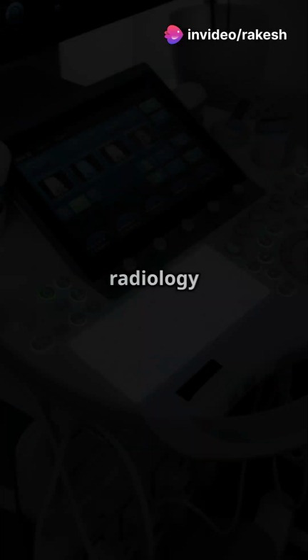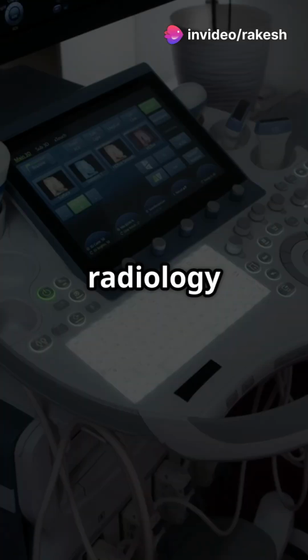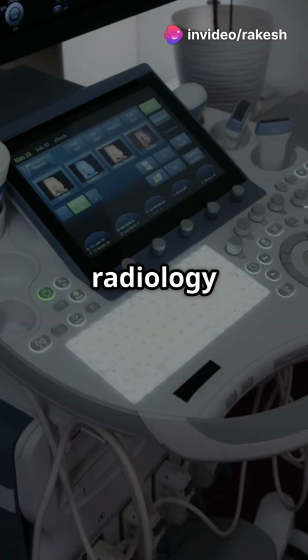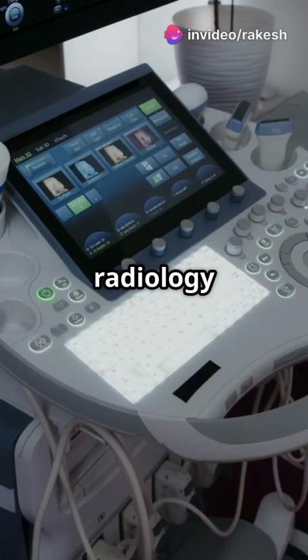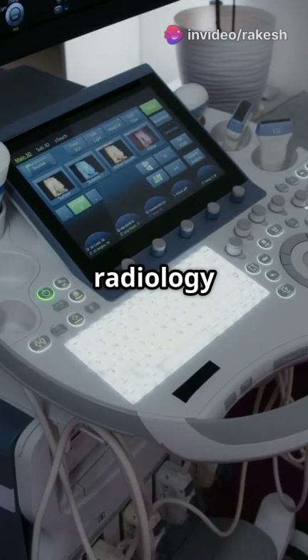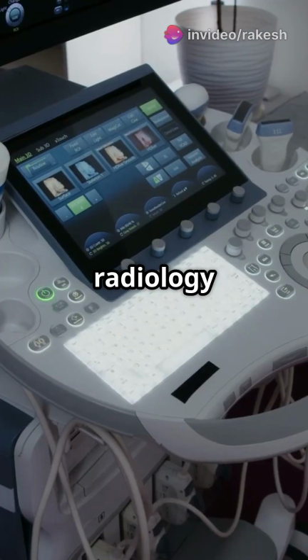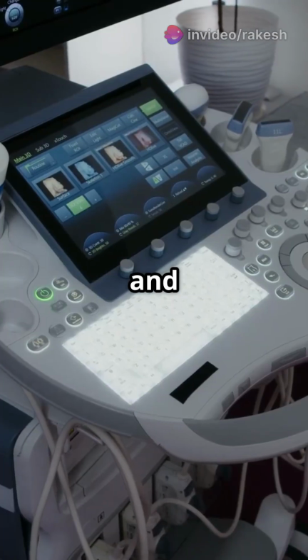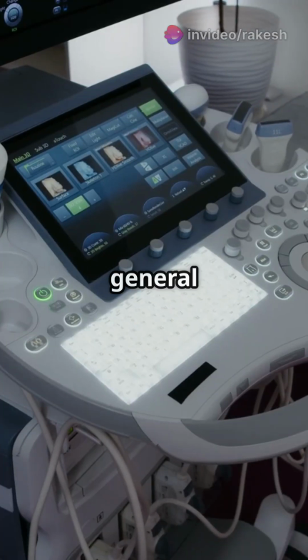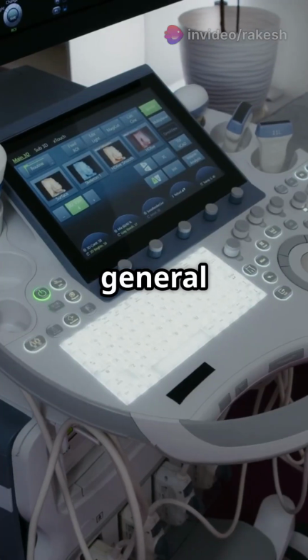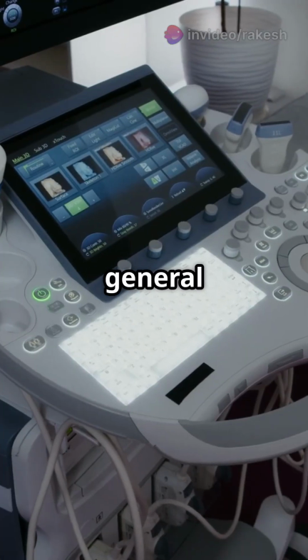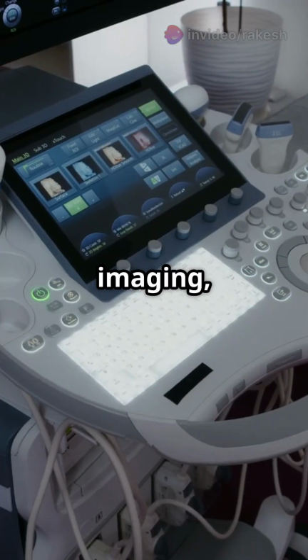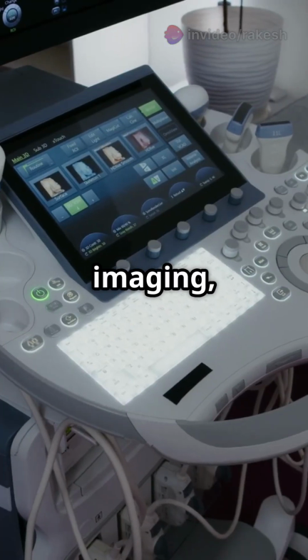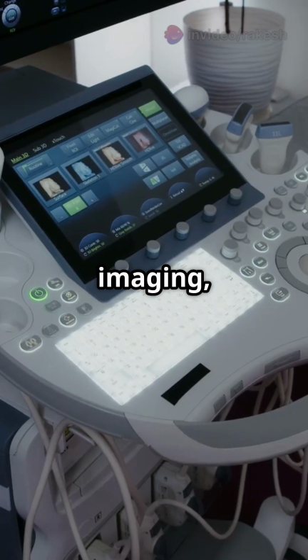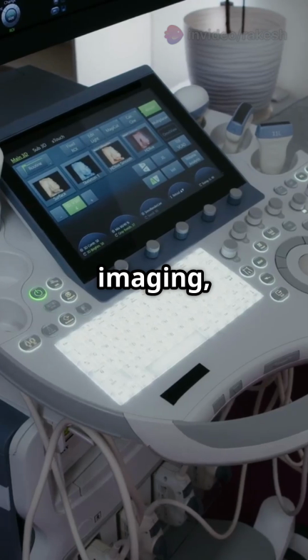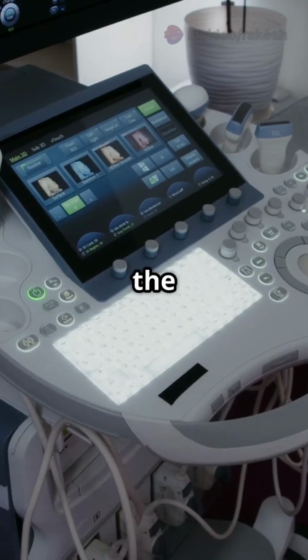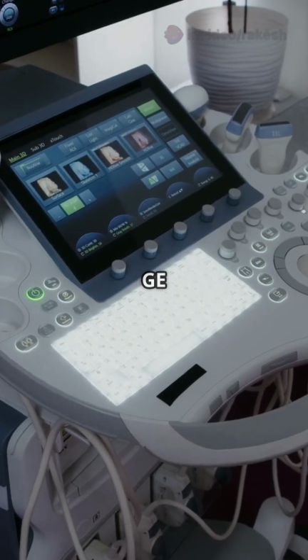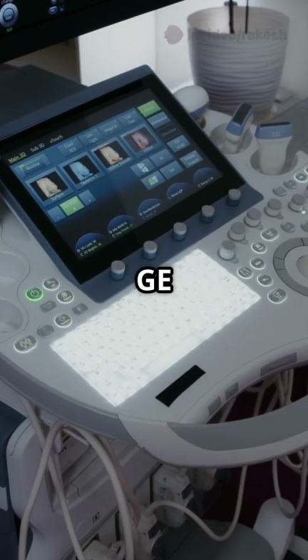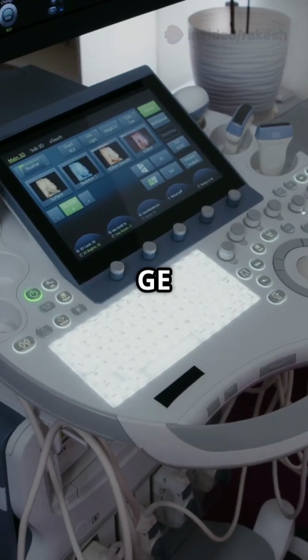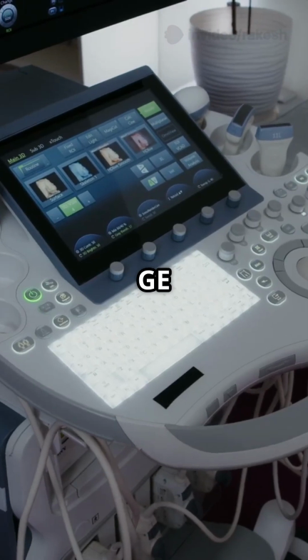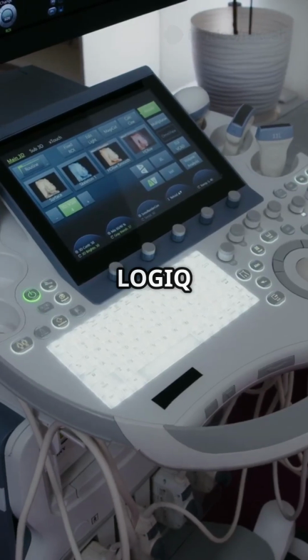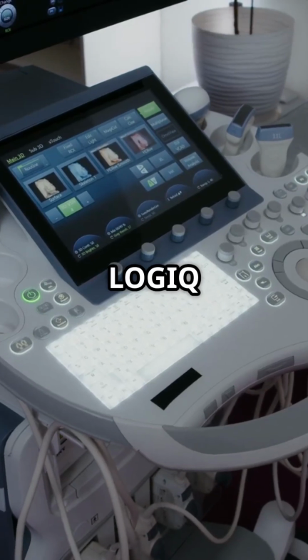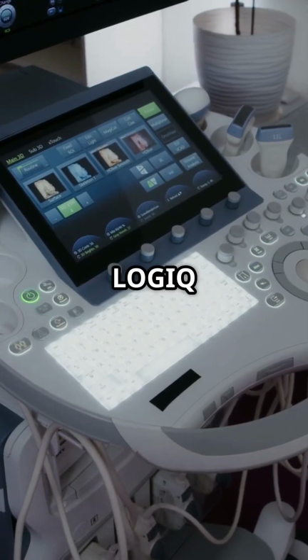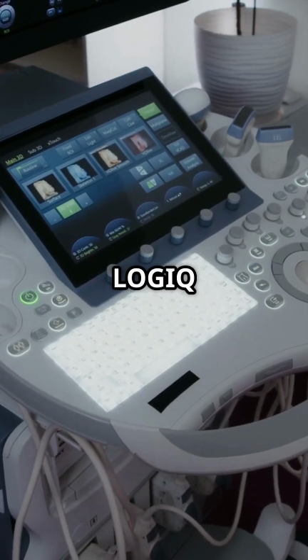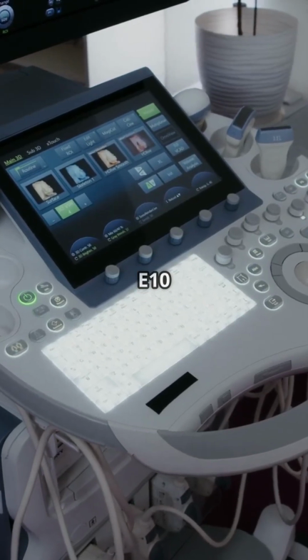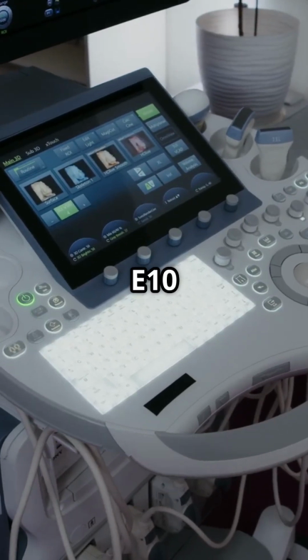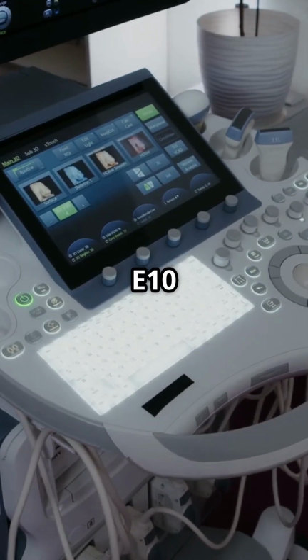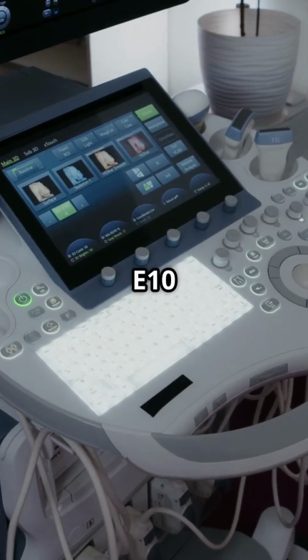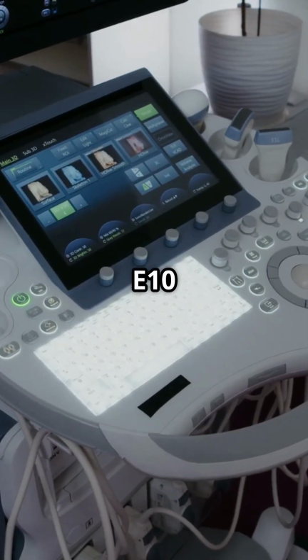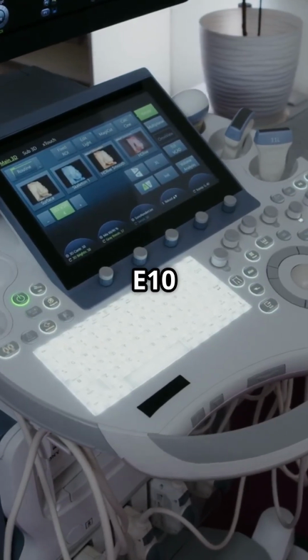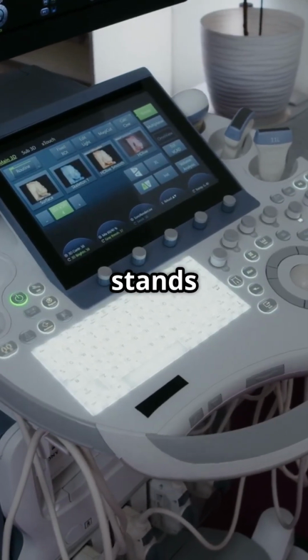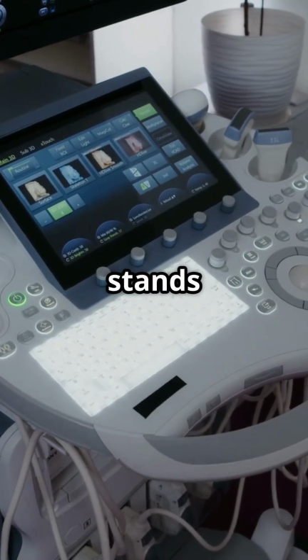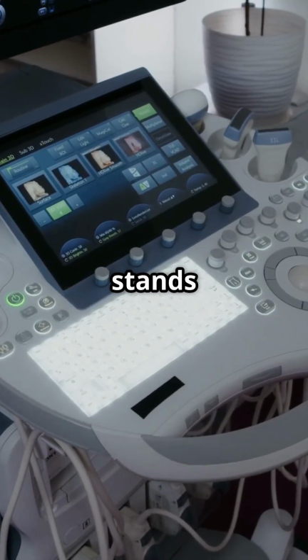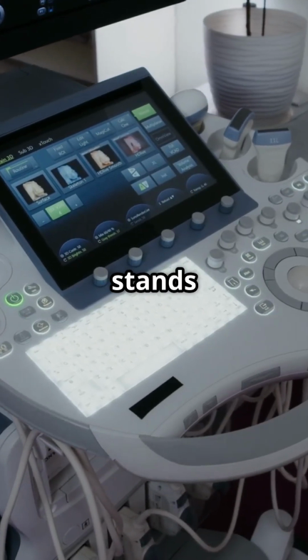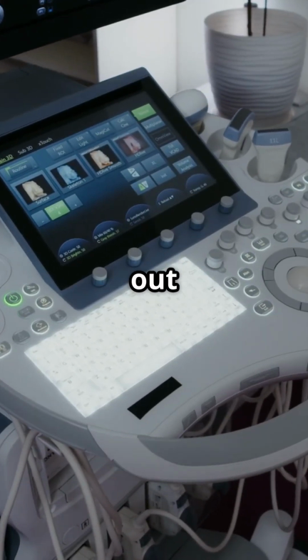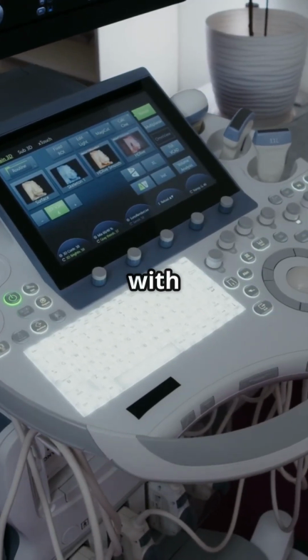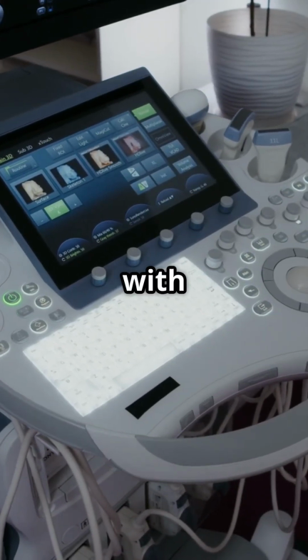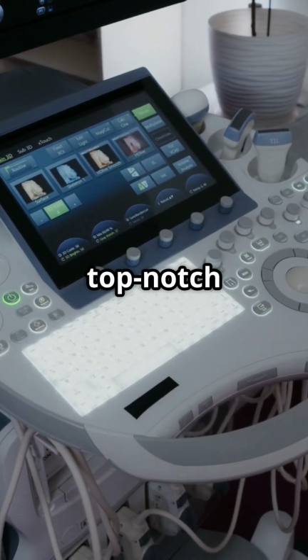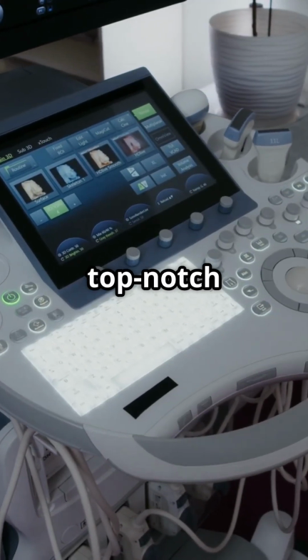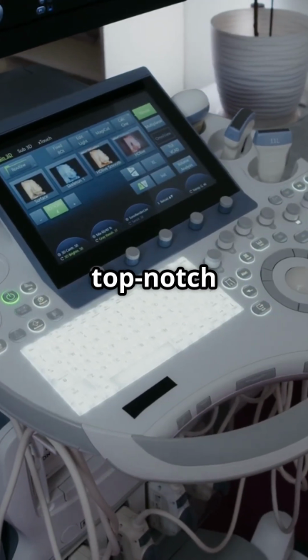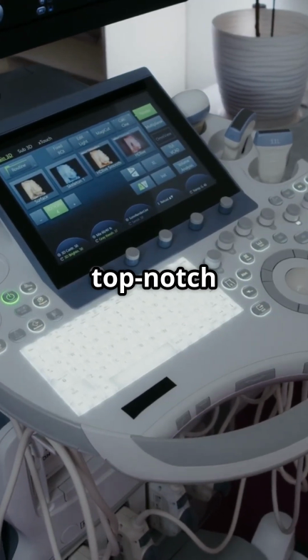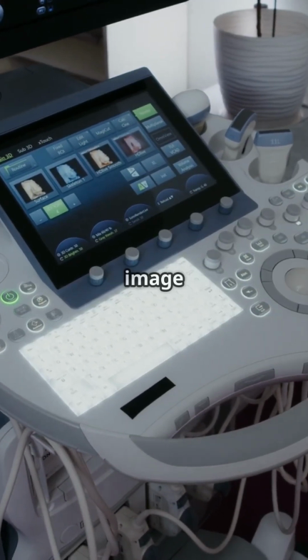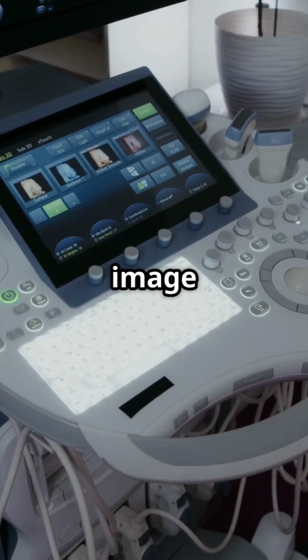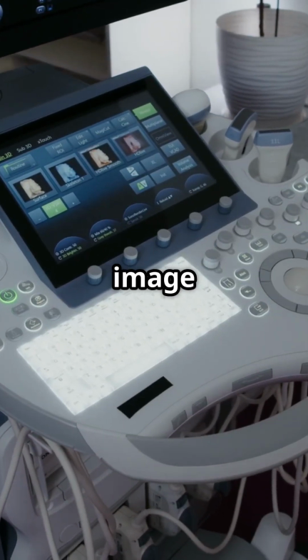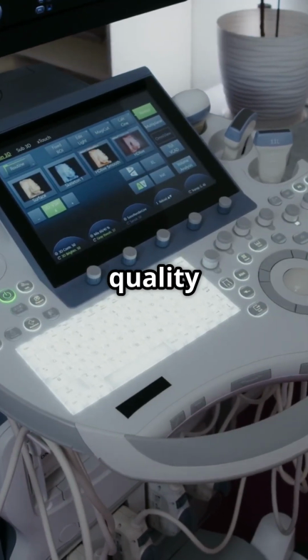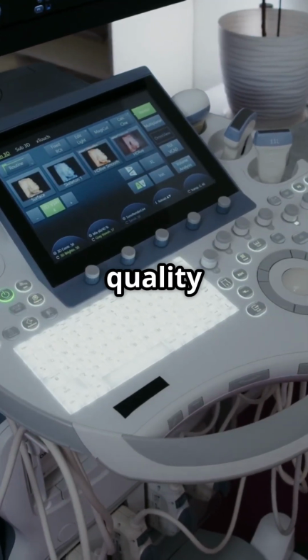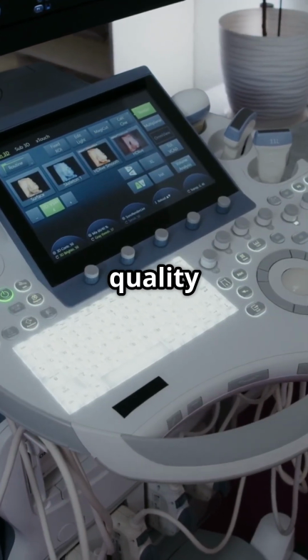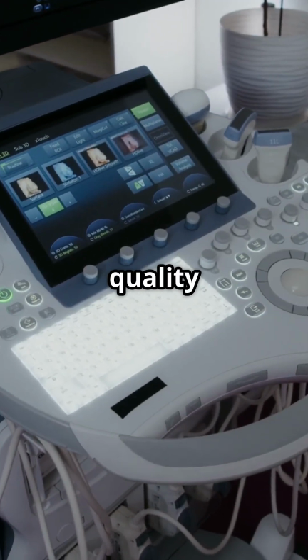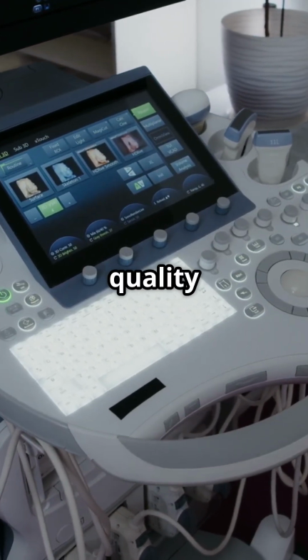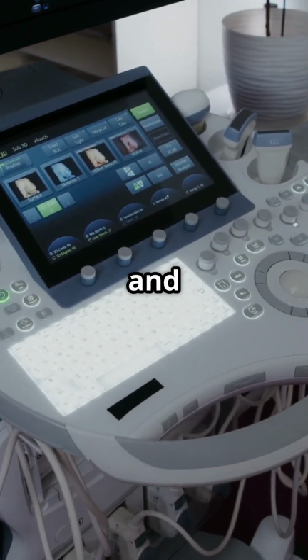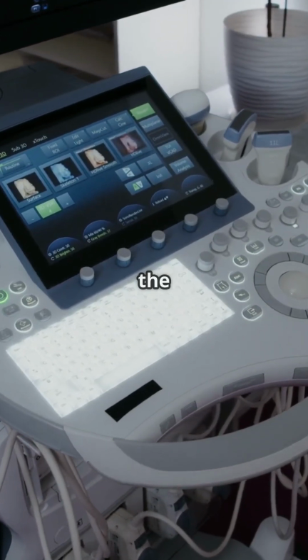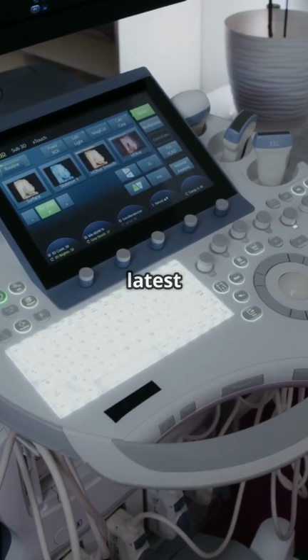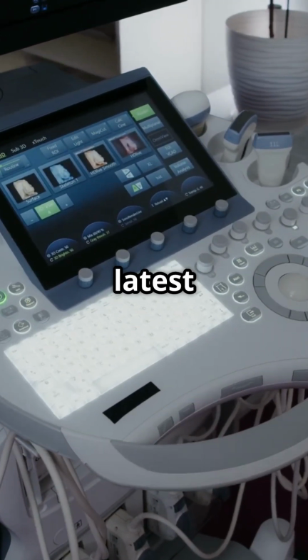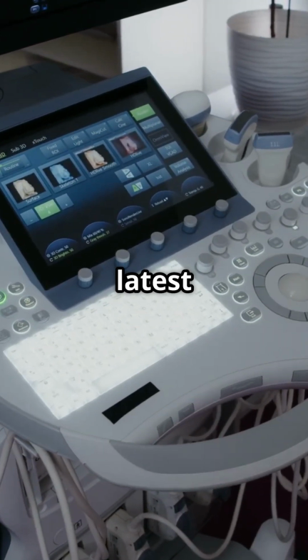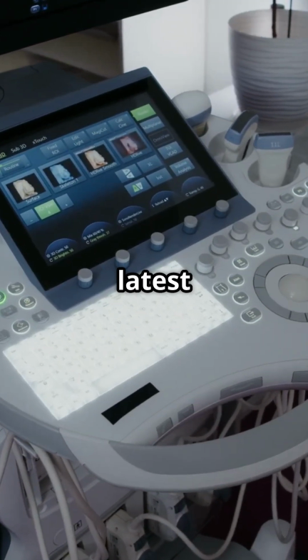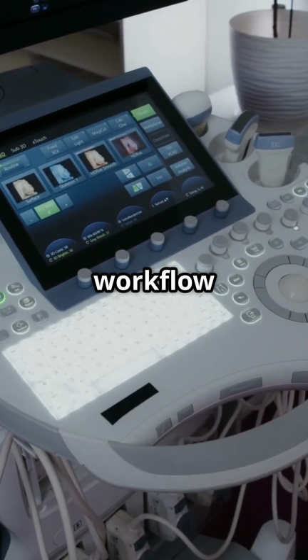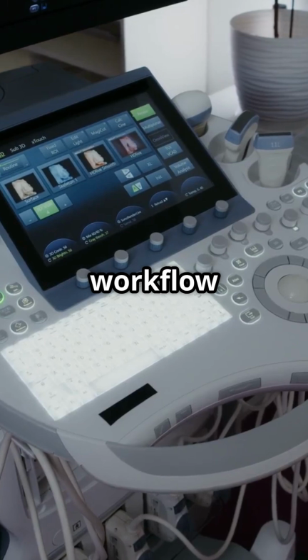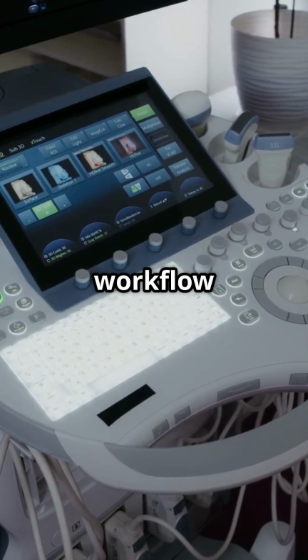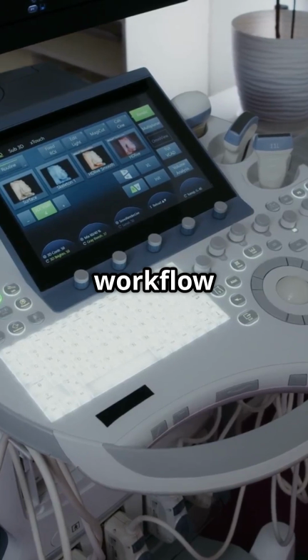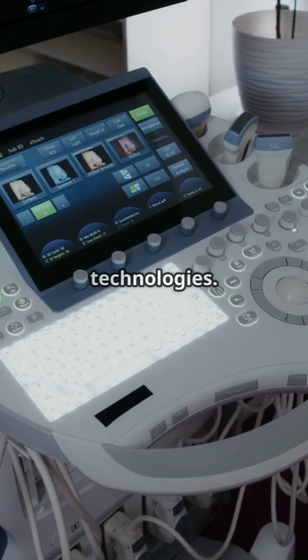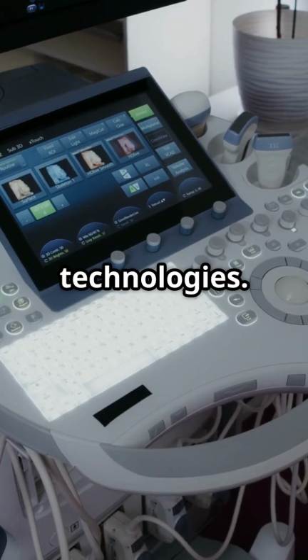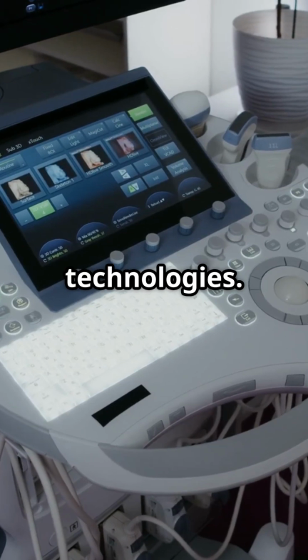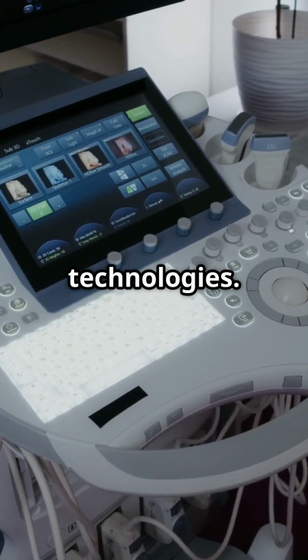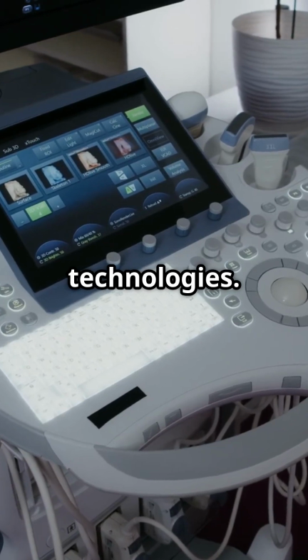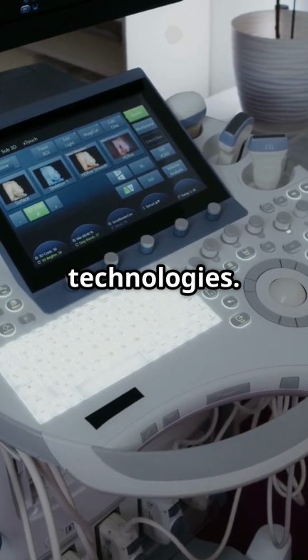For radiology and general imaging, the GE Logic E10 stands out with top-notch image quality and the latest workflow technologies.